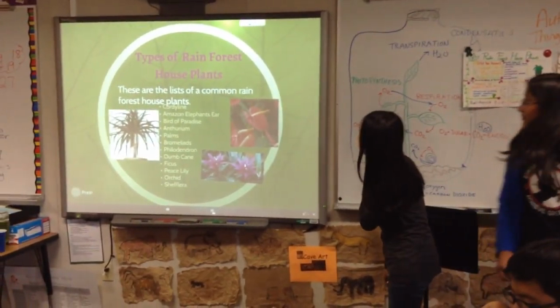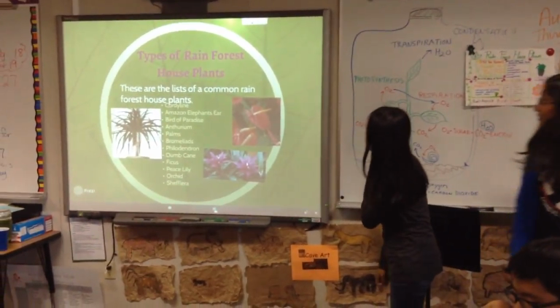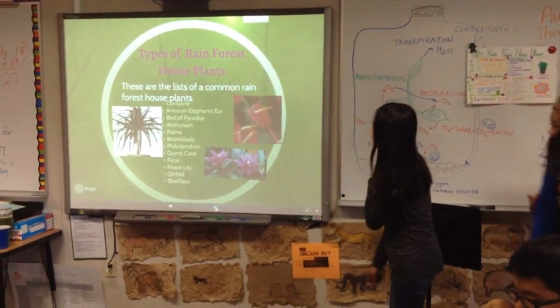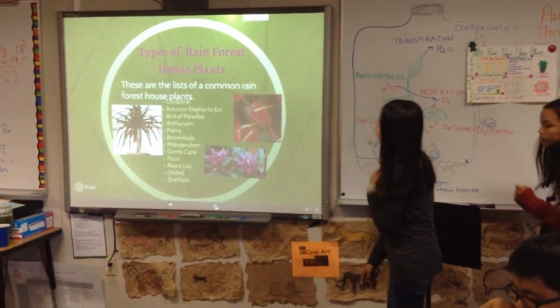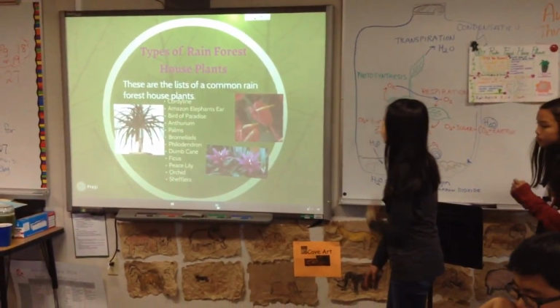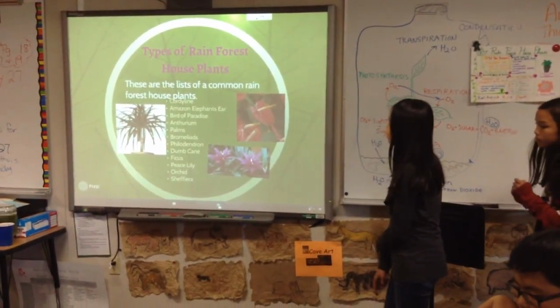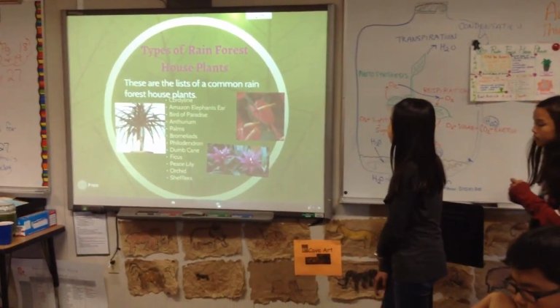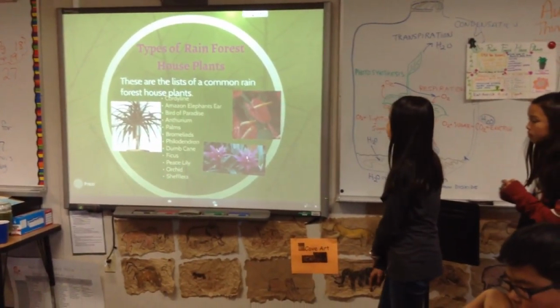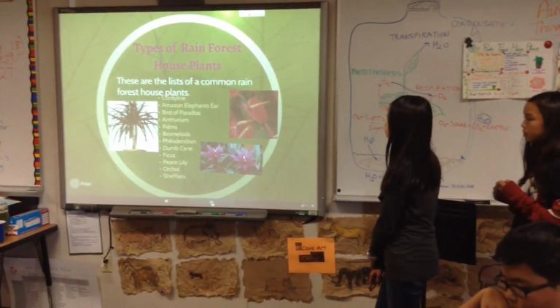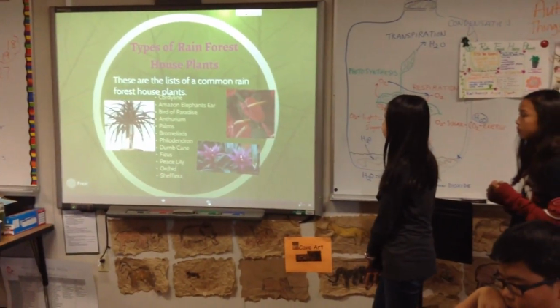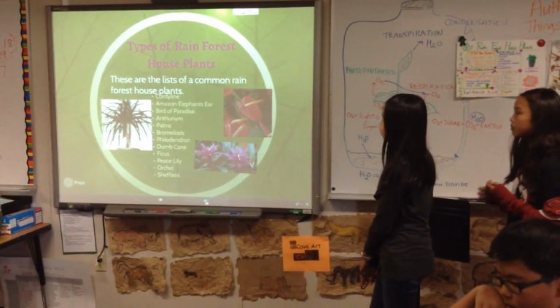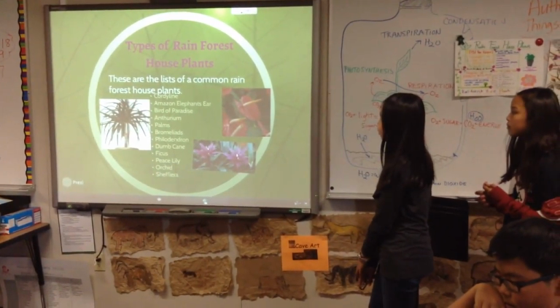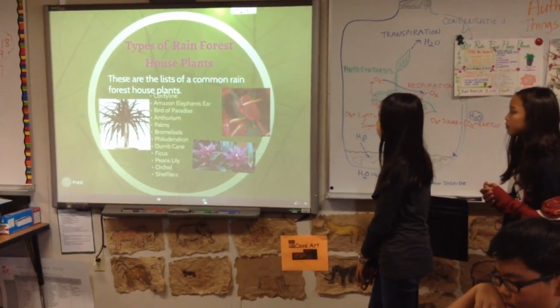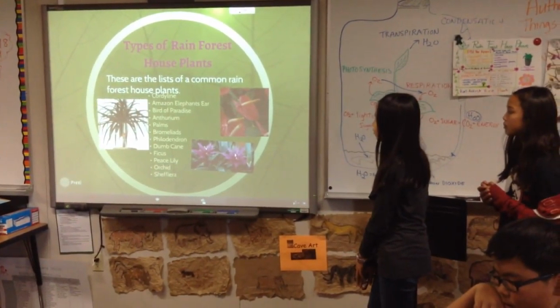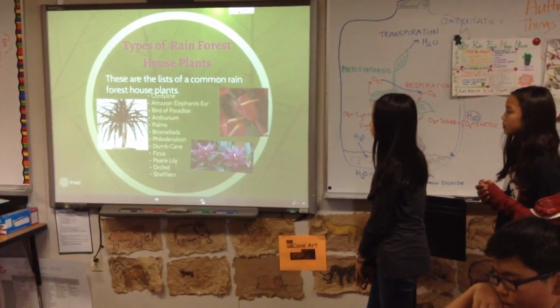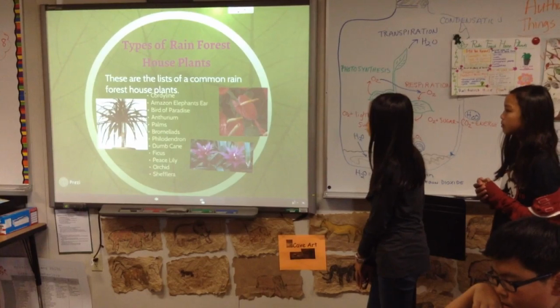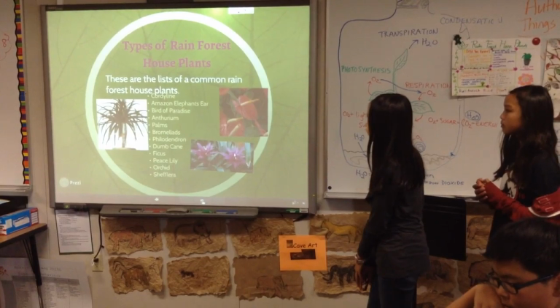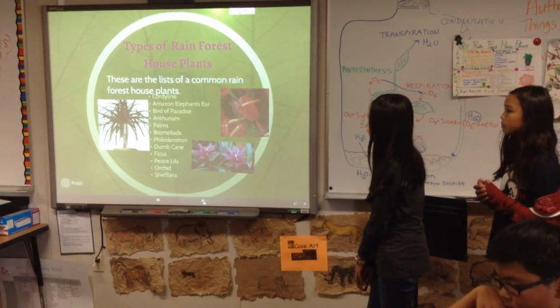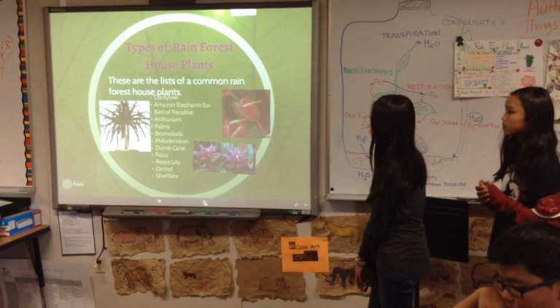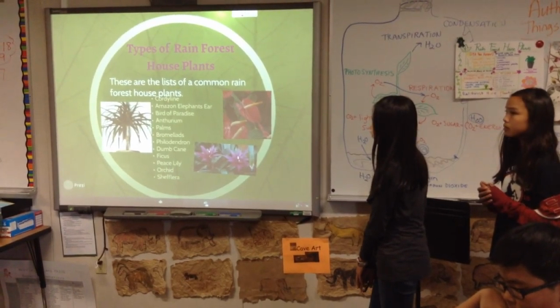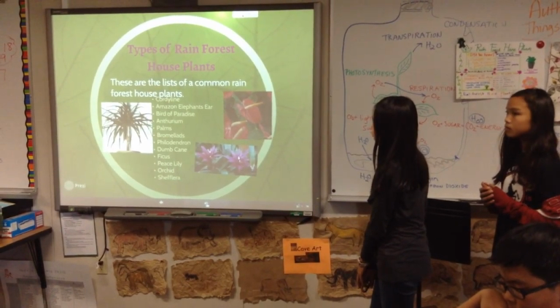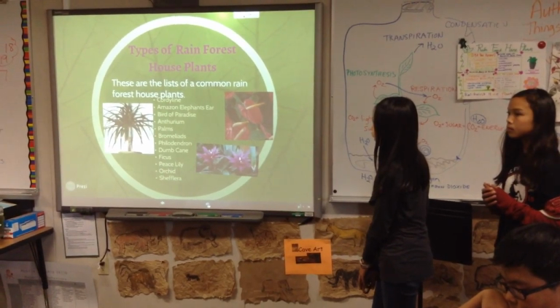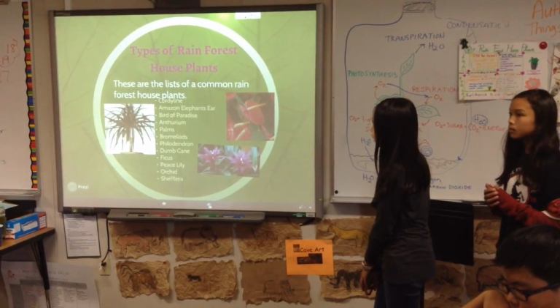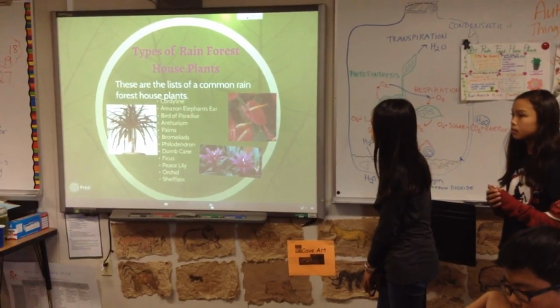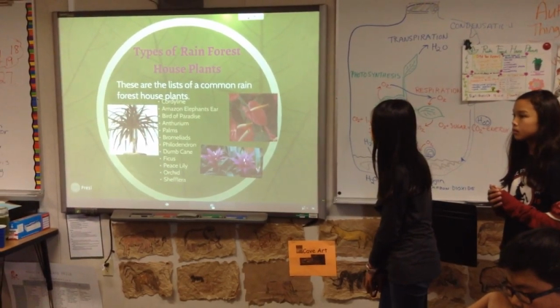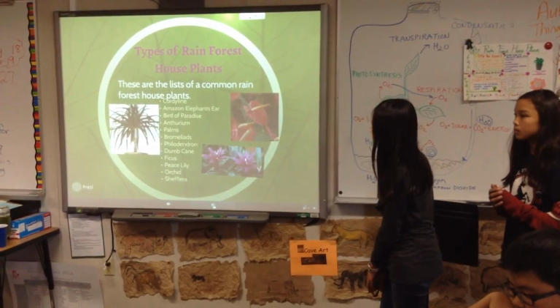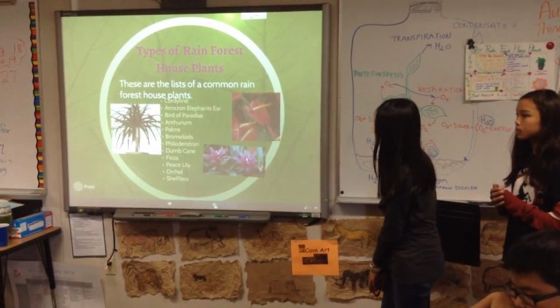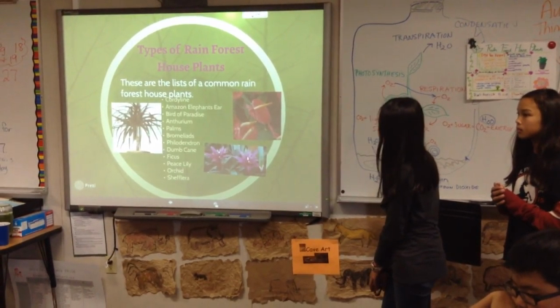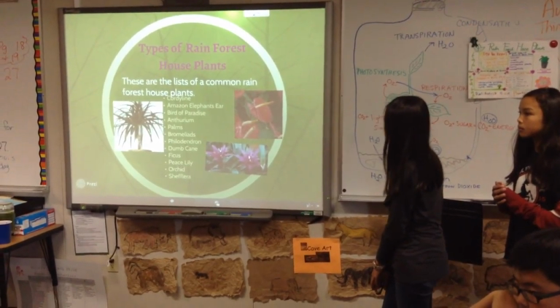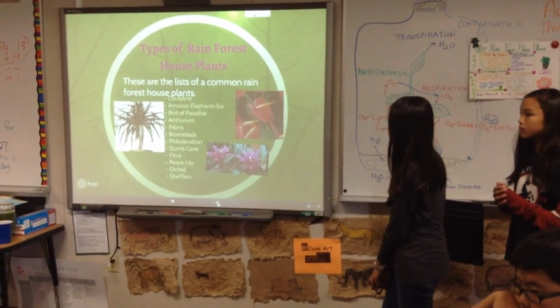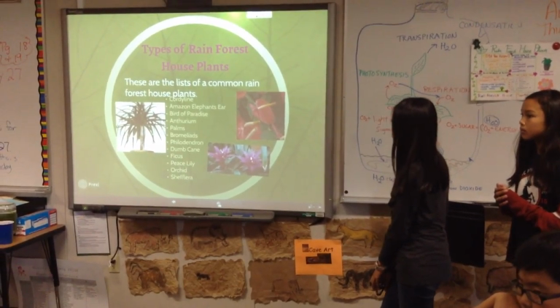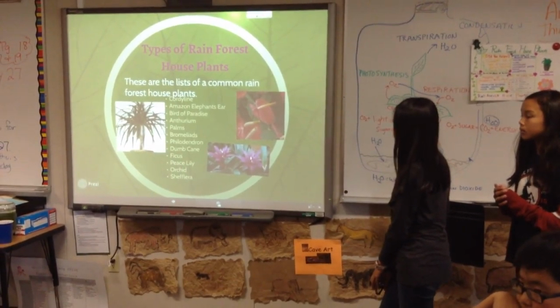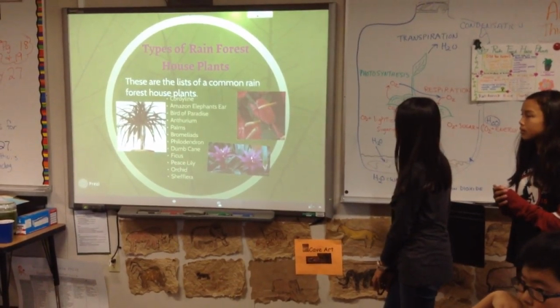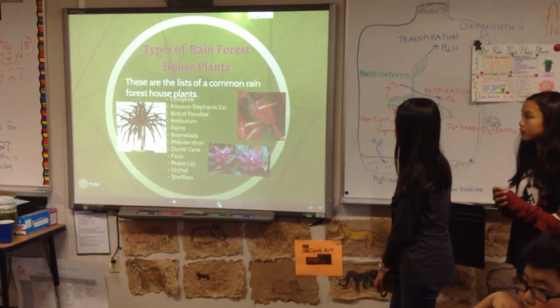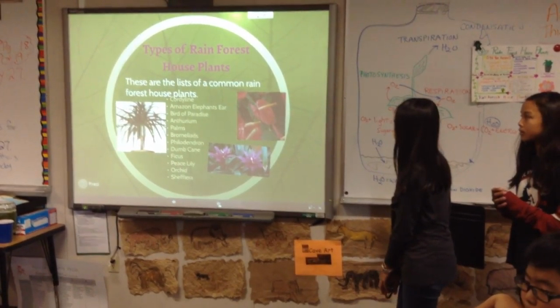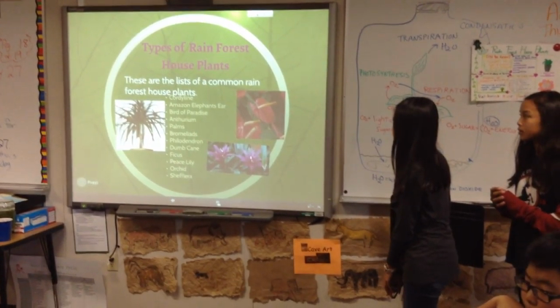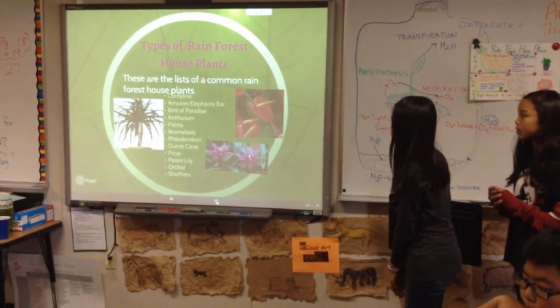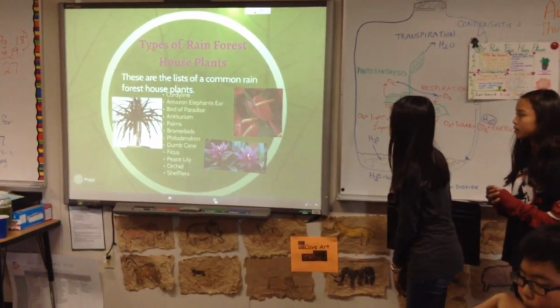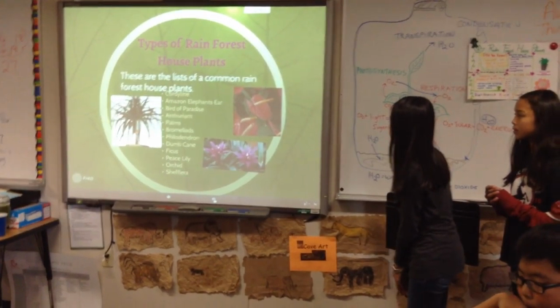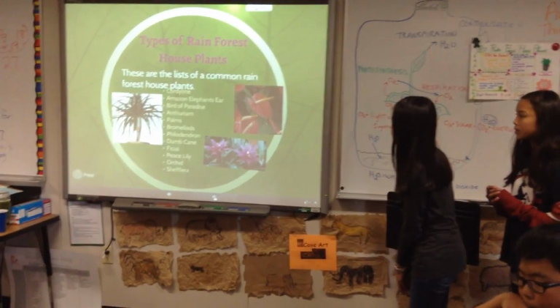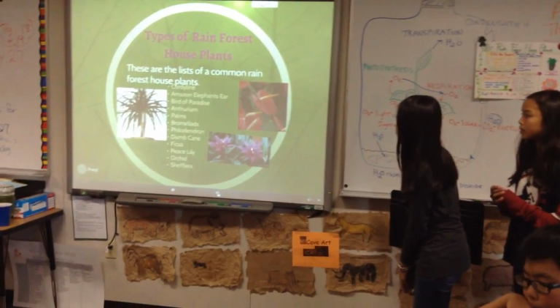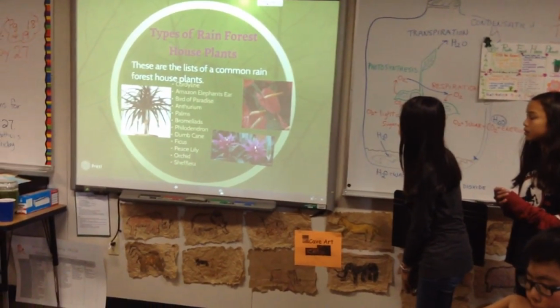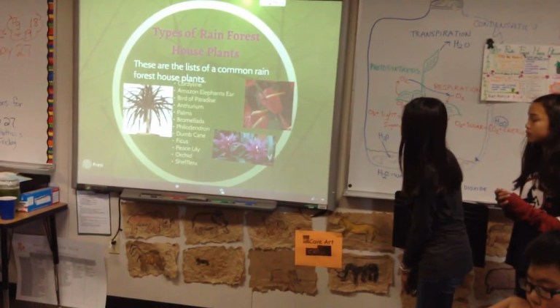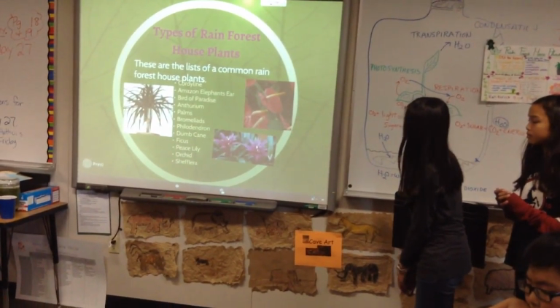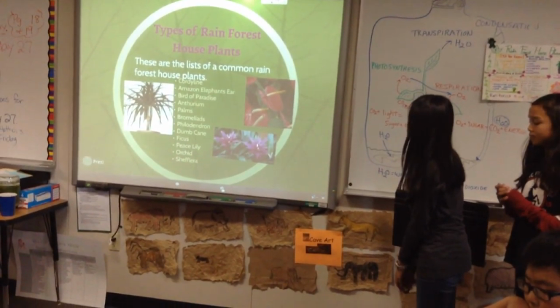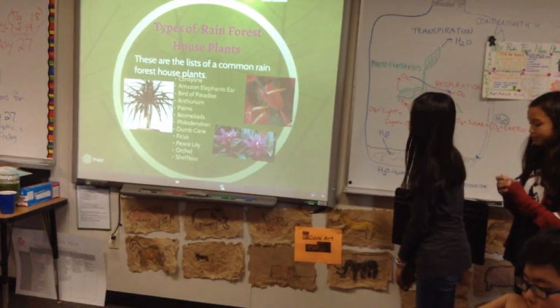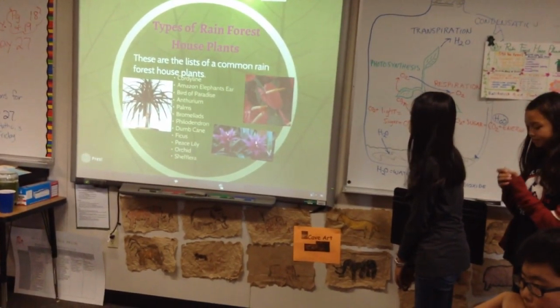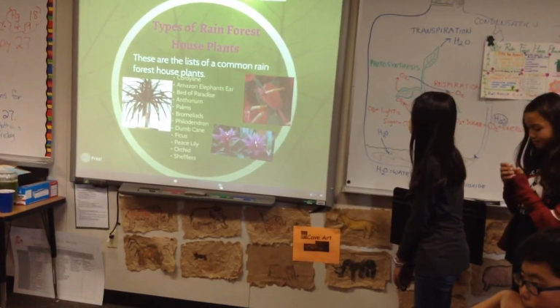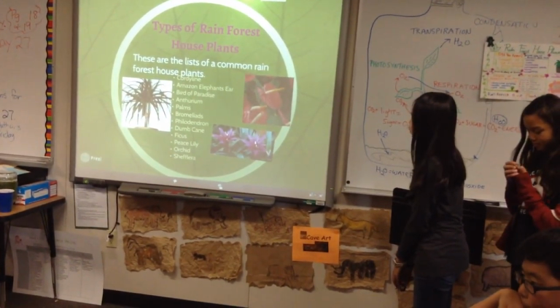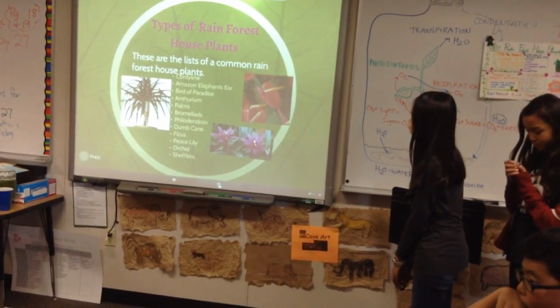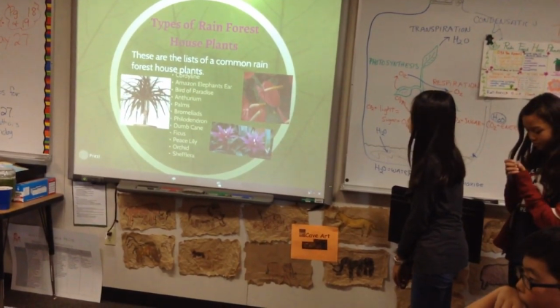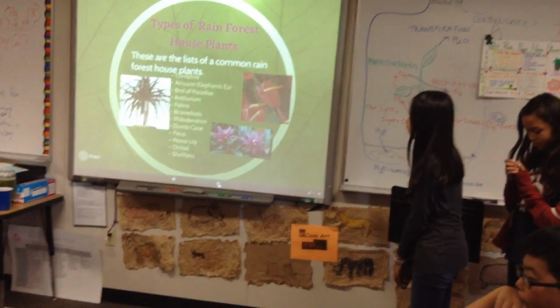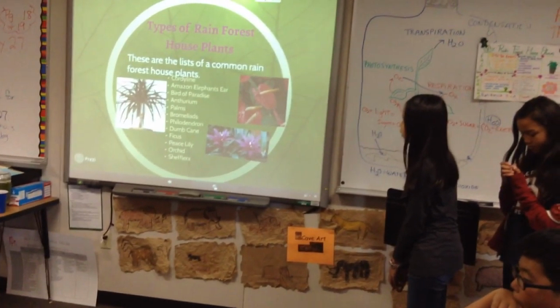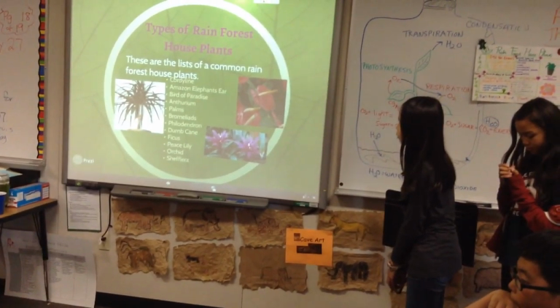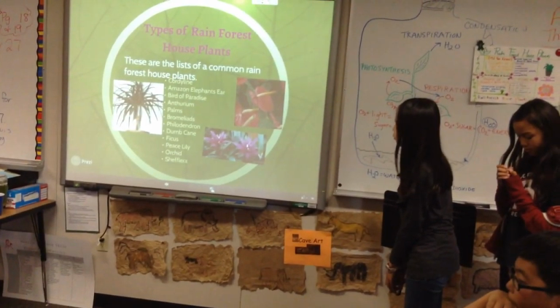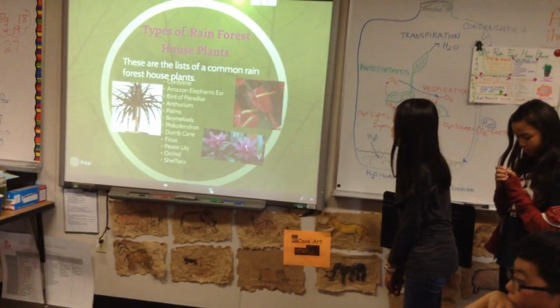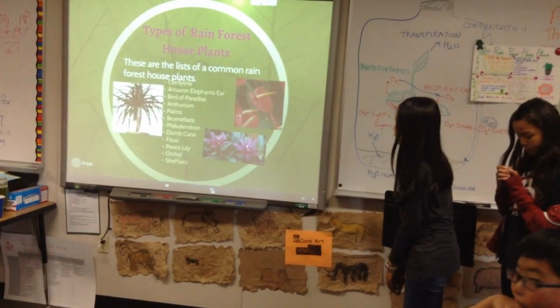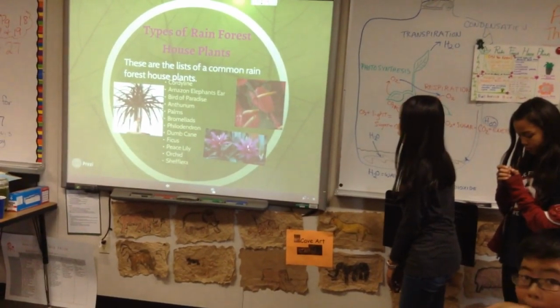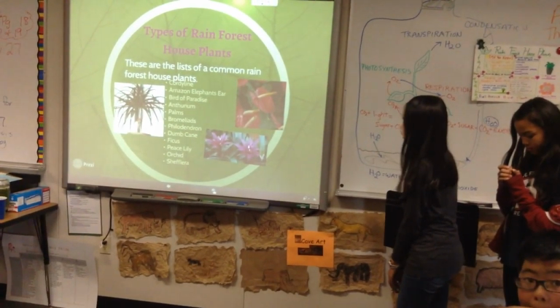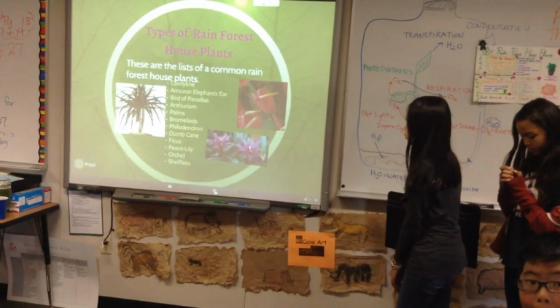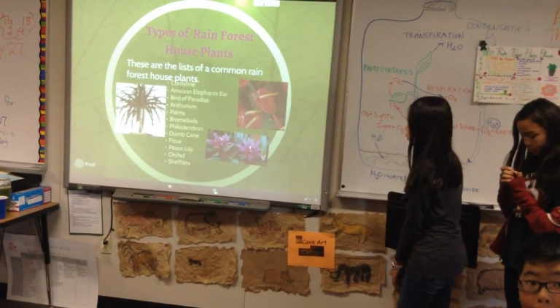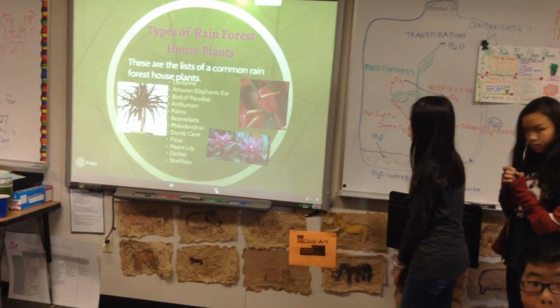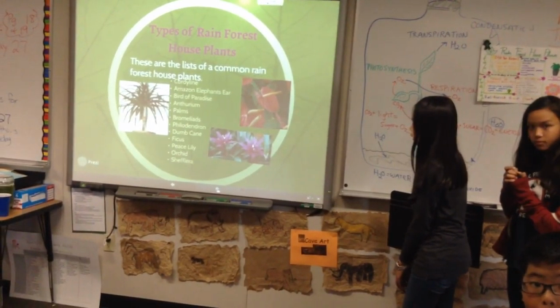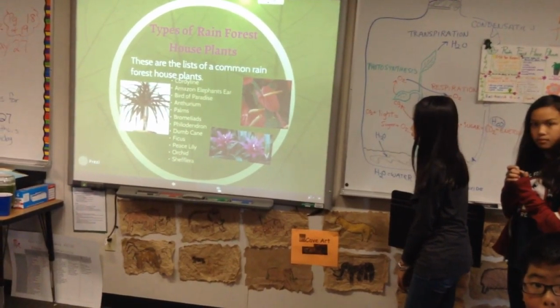Time for rainforest houseplants. These are the names of the common rainforest houseplants.